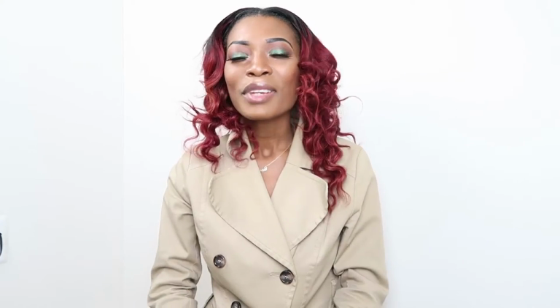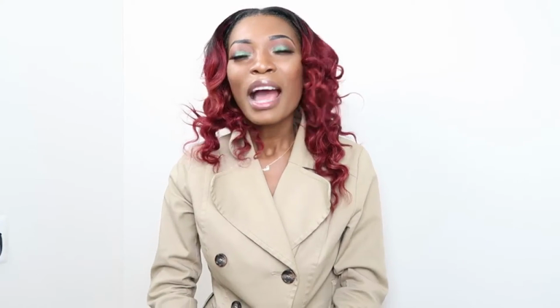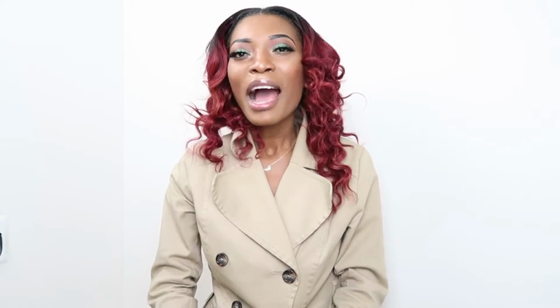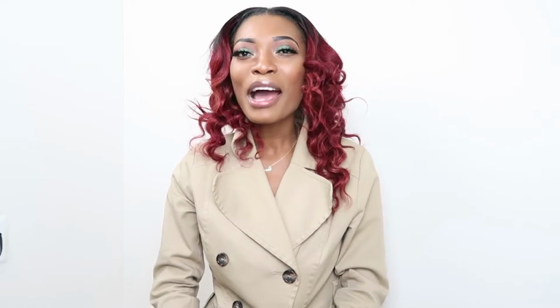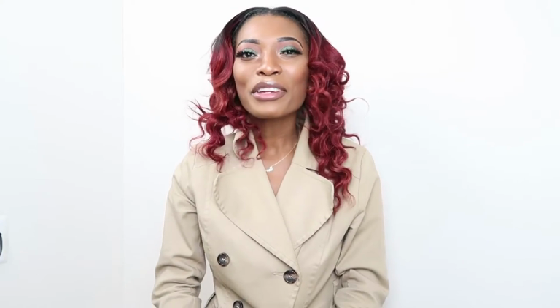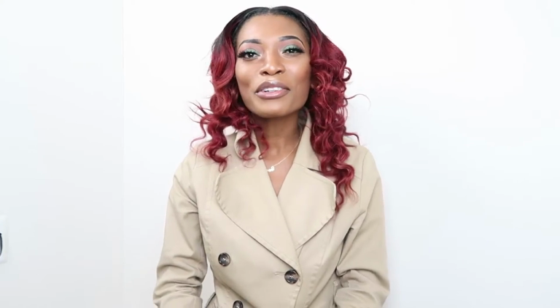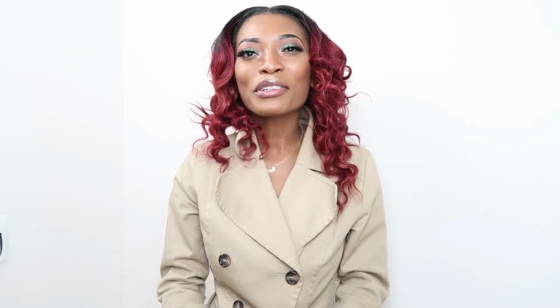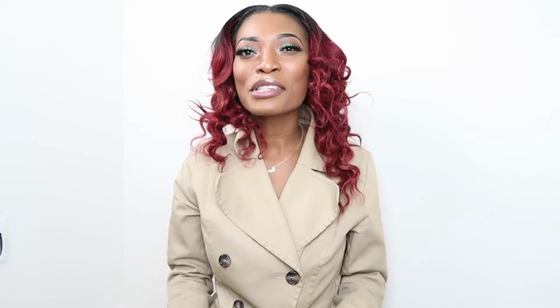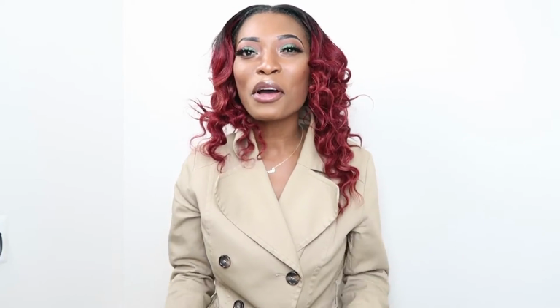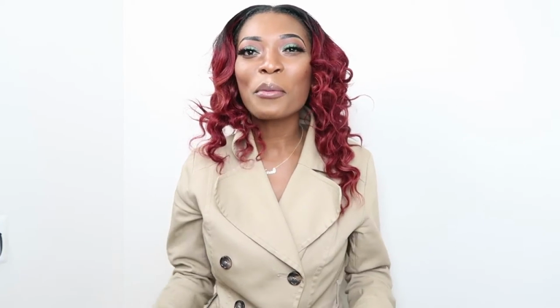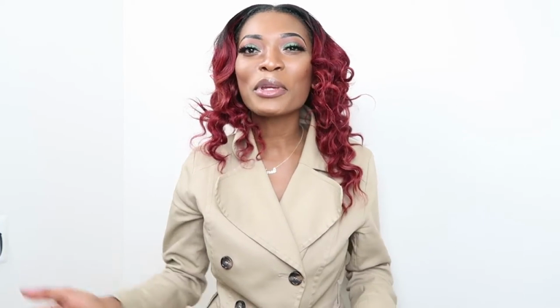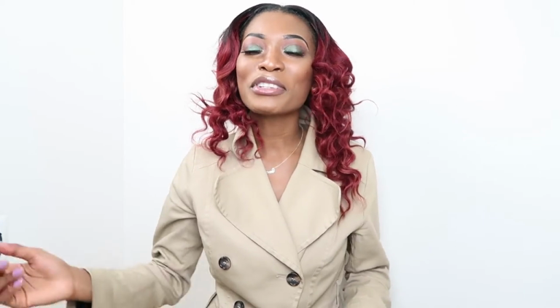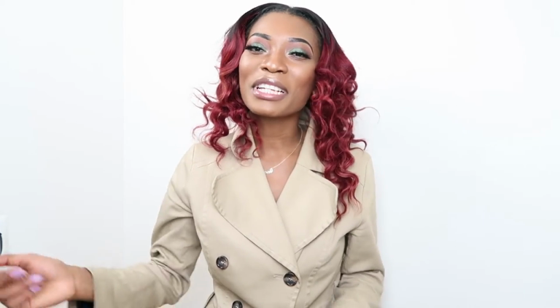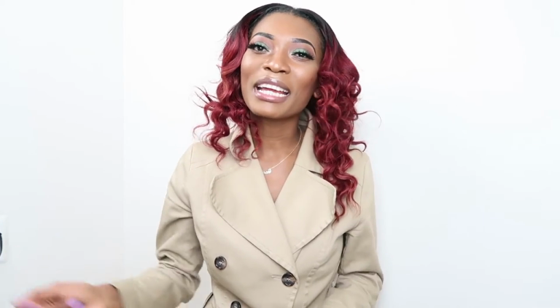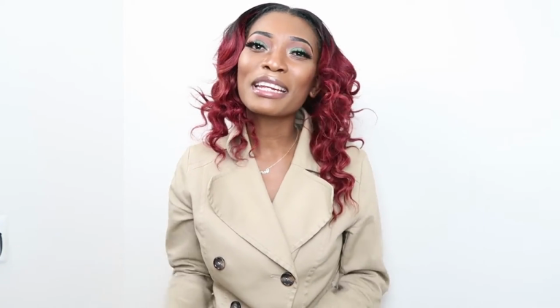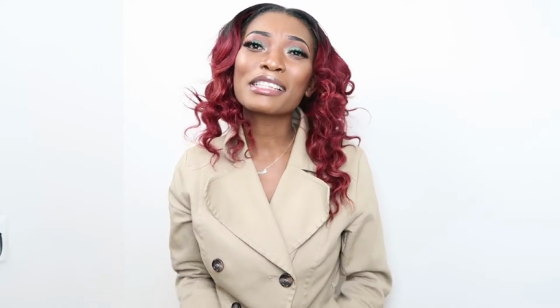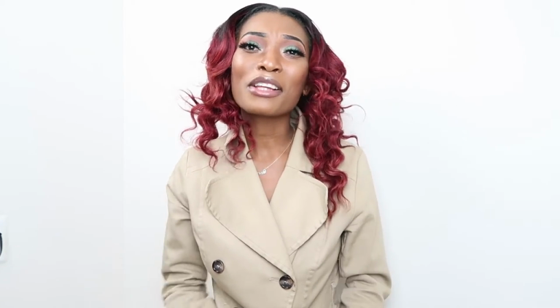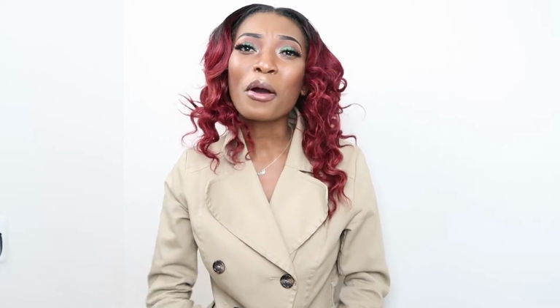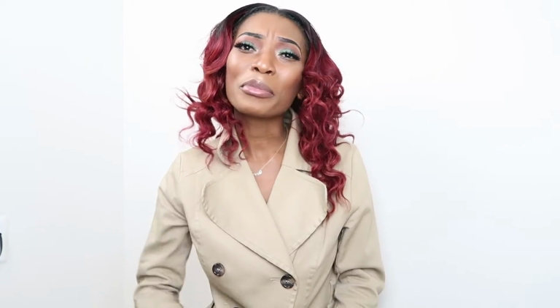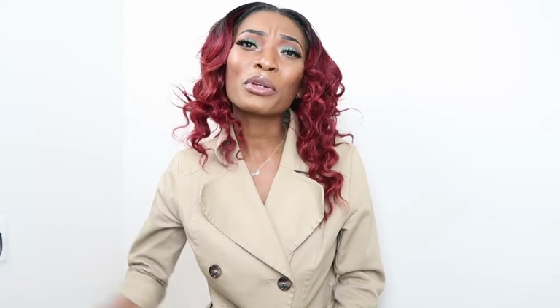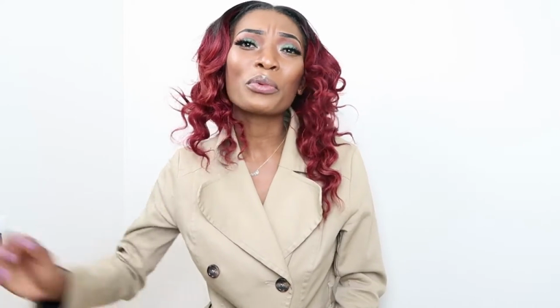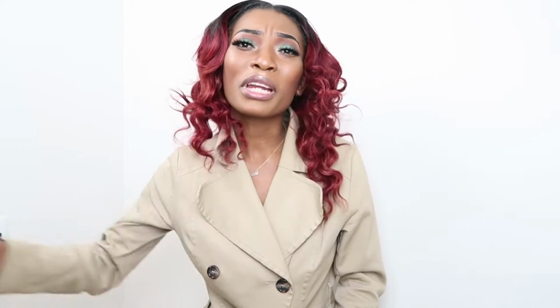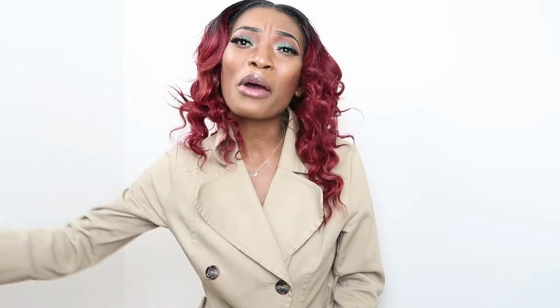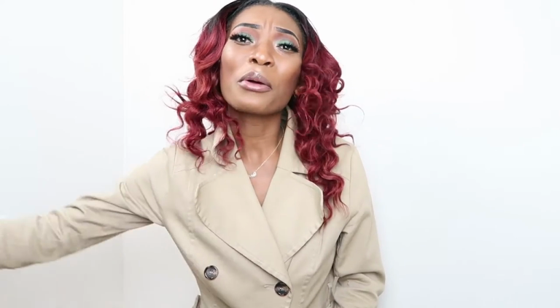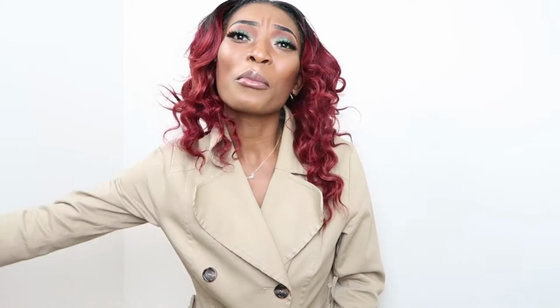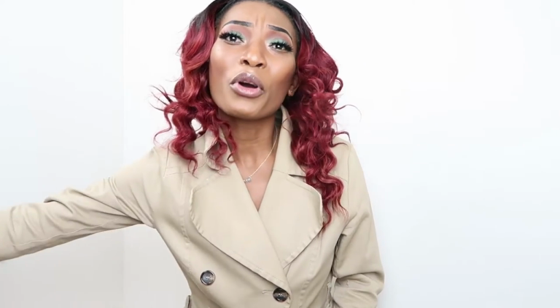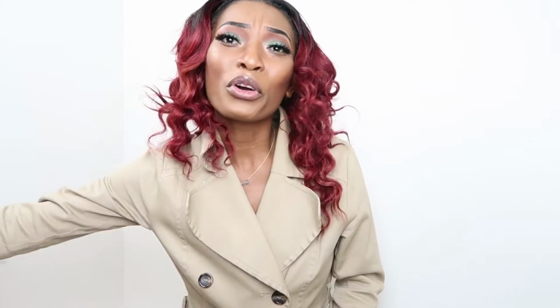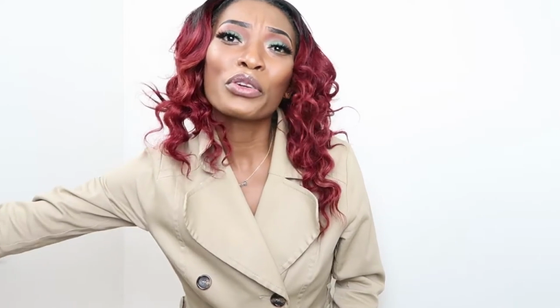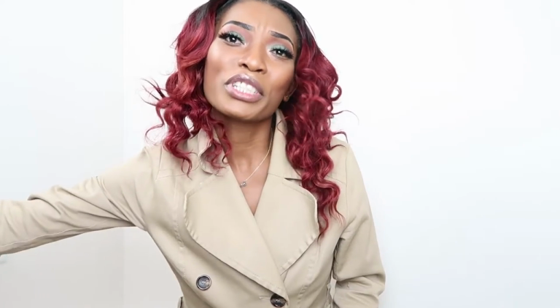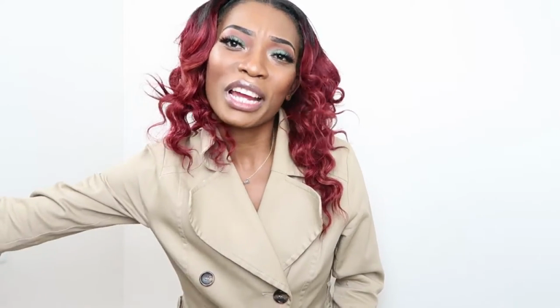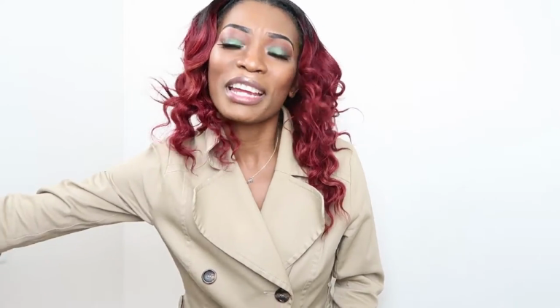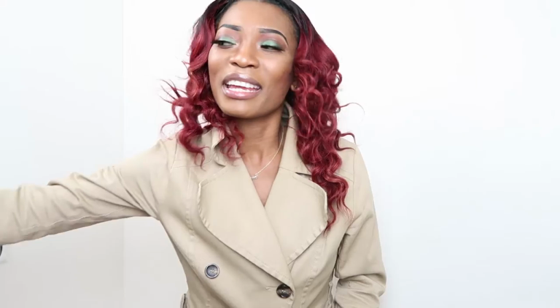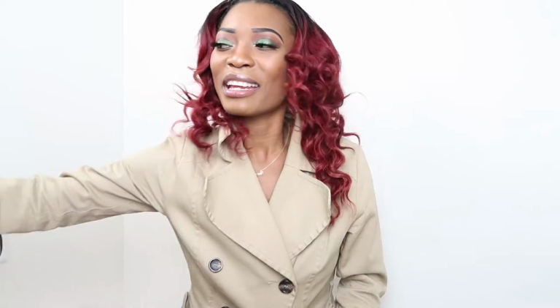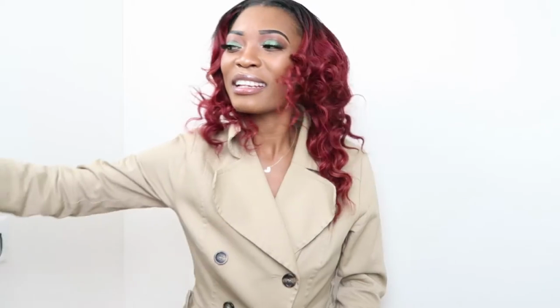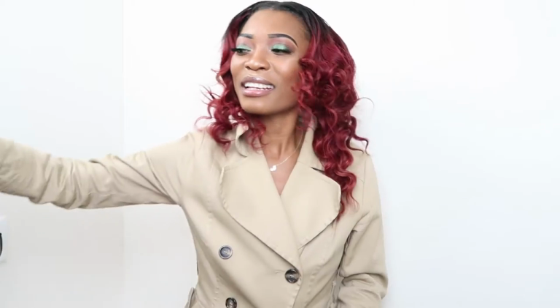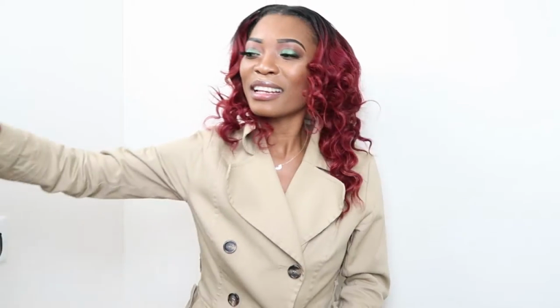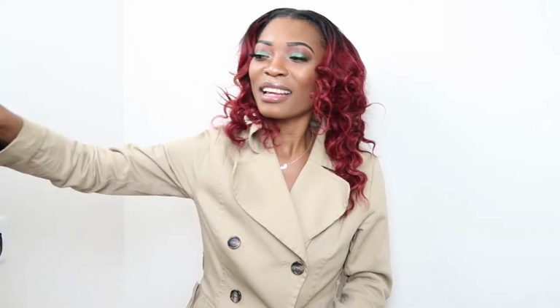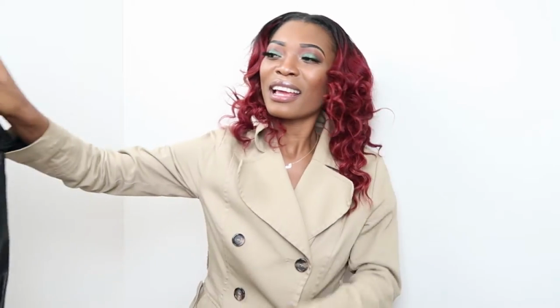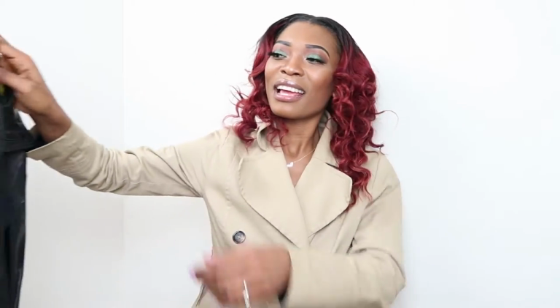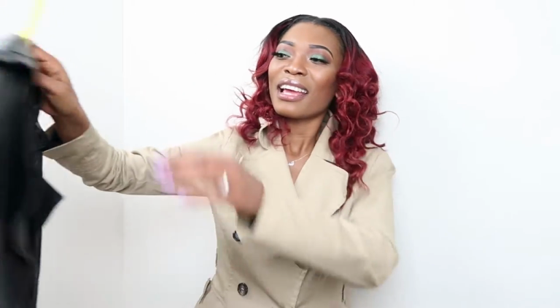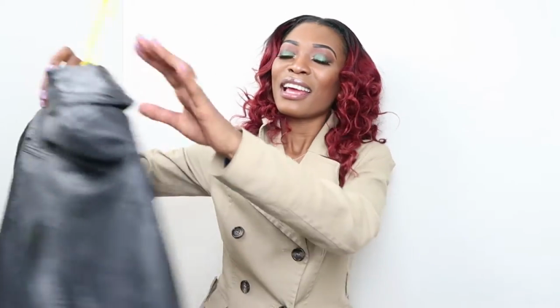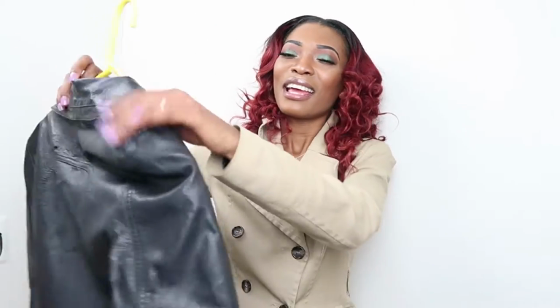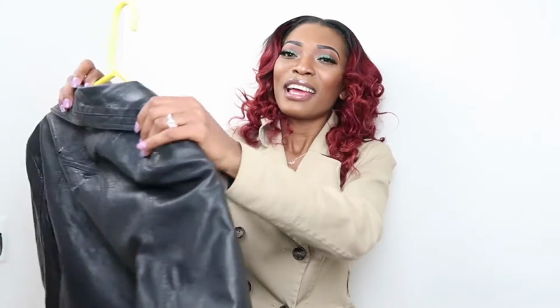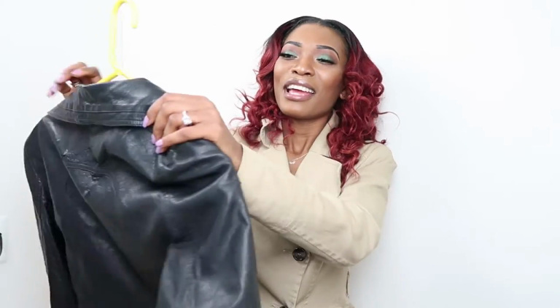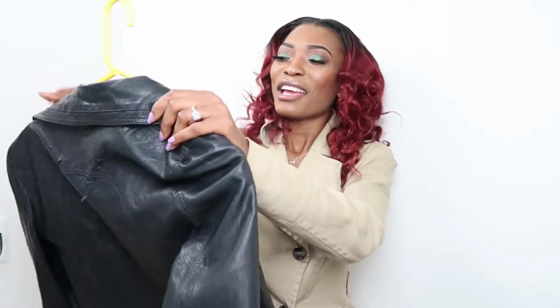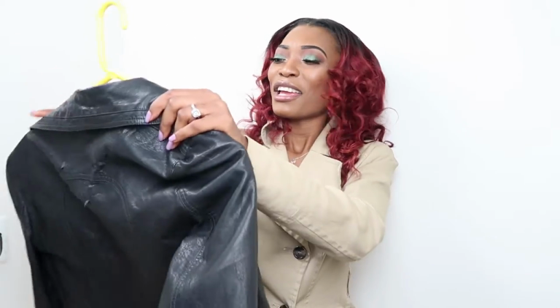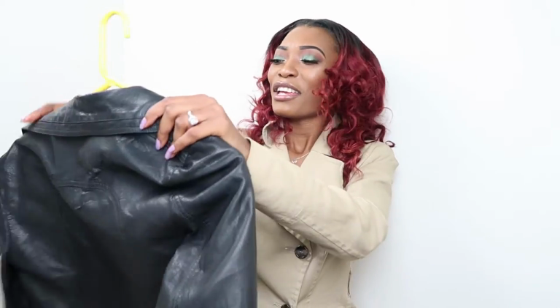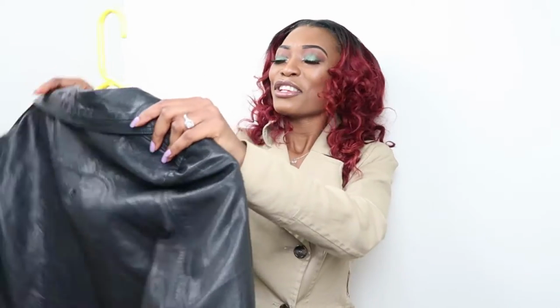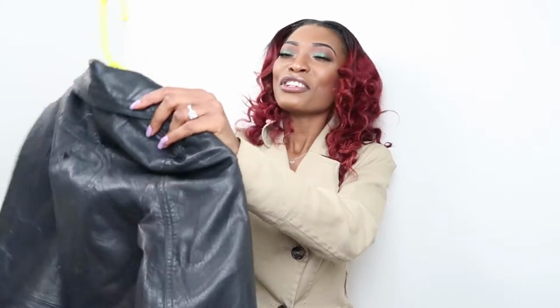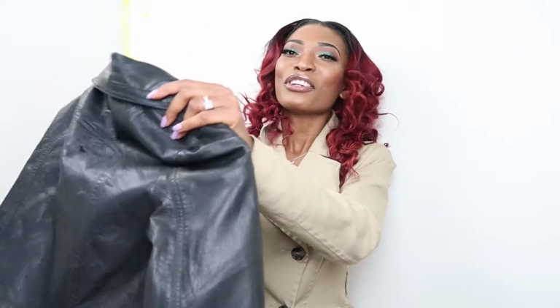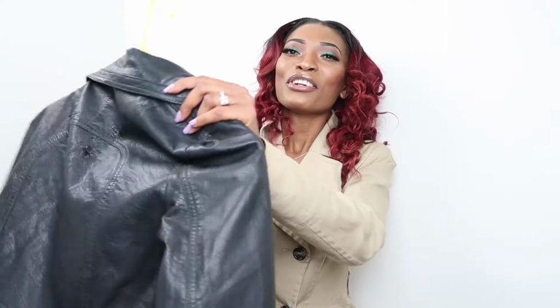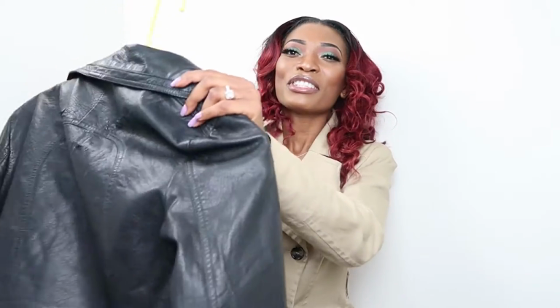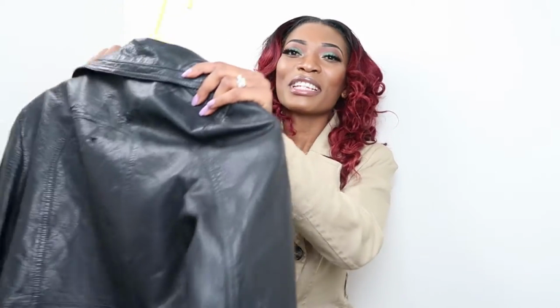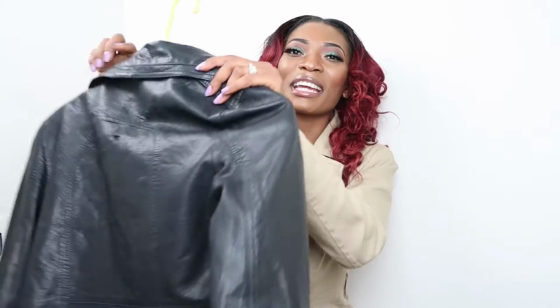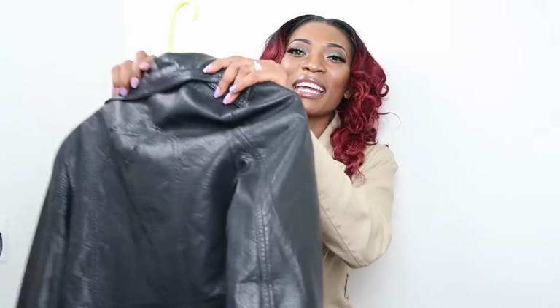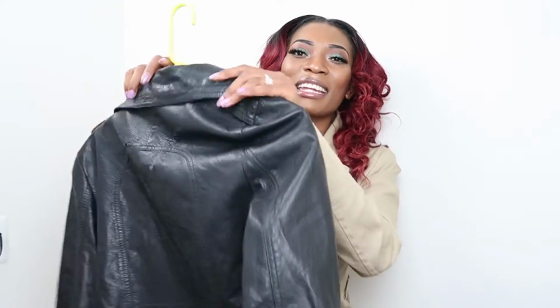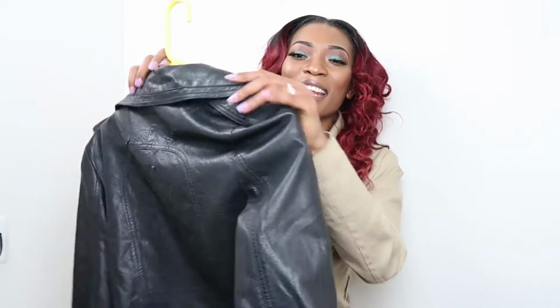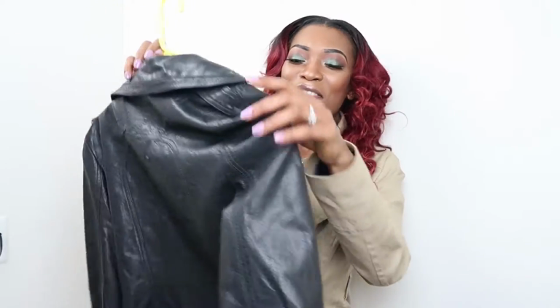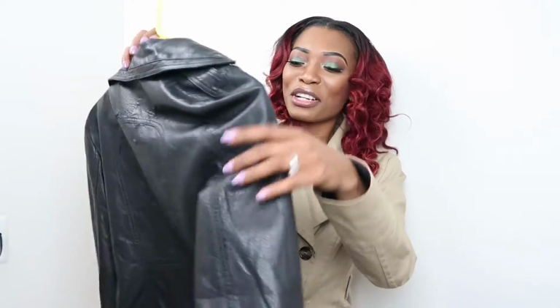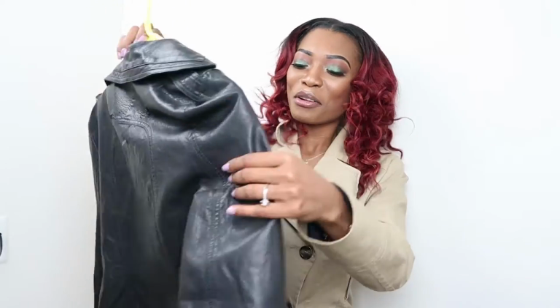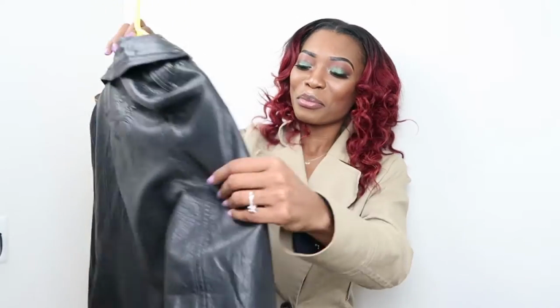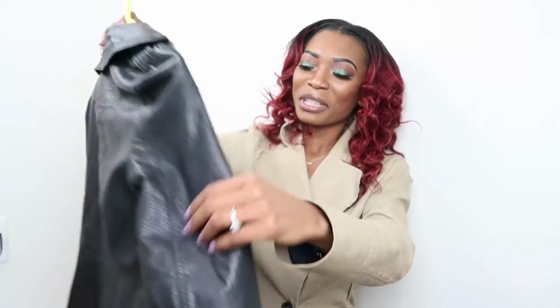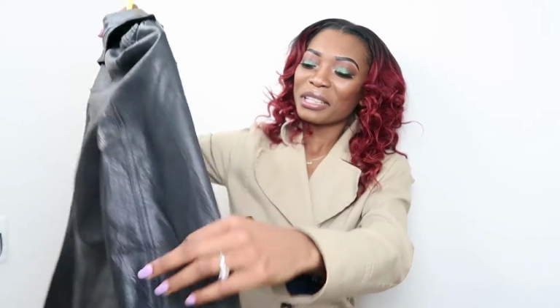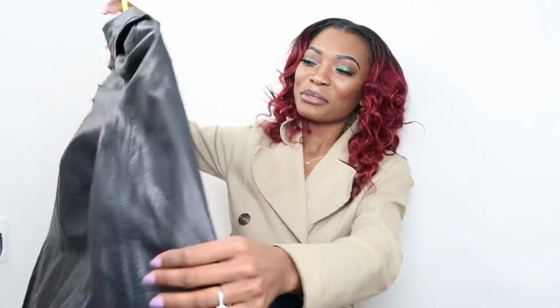And how can your jacket collection be complete without a moto jacket? Your collection is never complete without one.